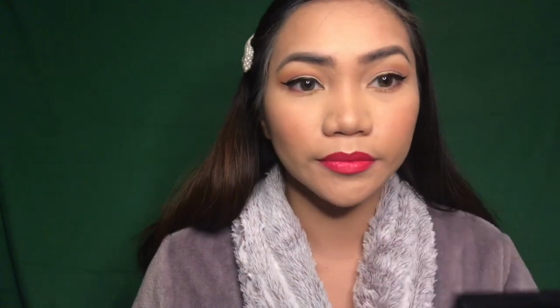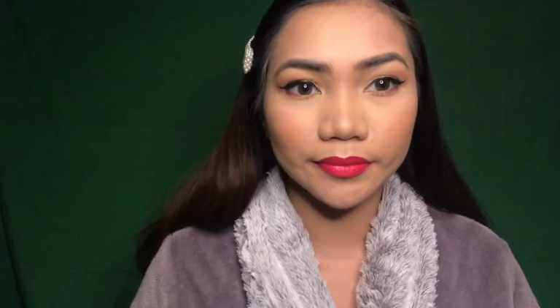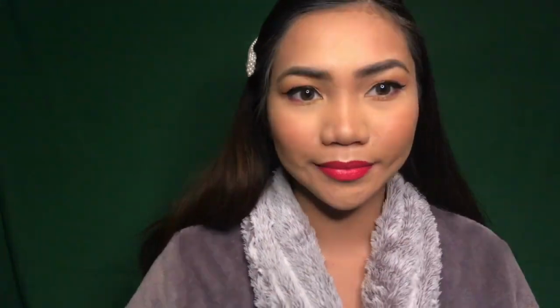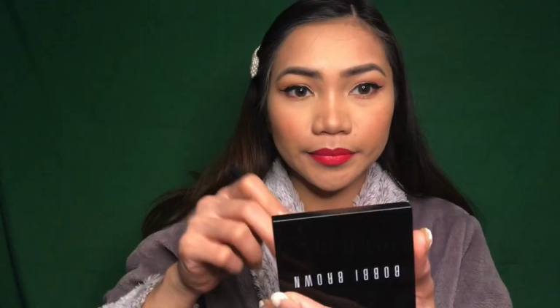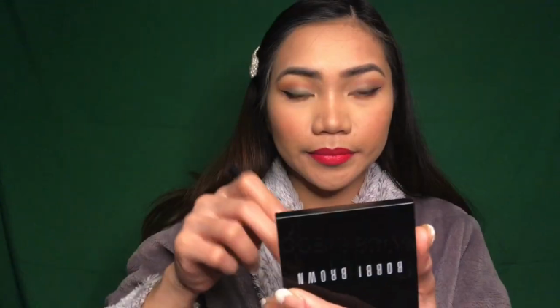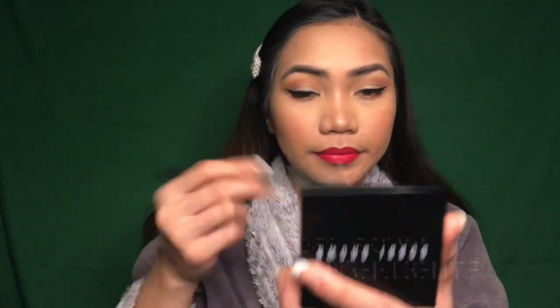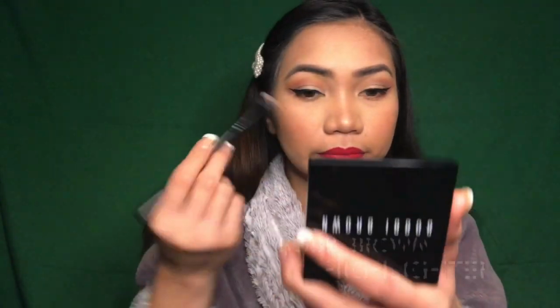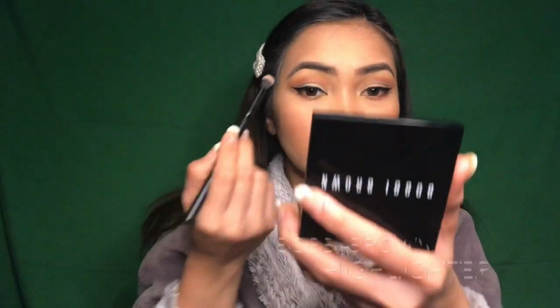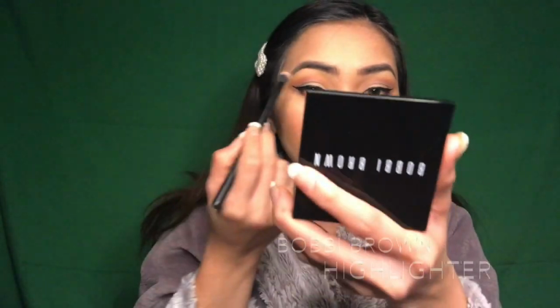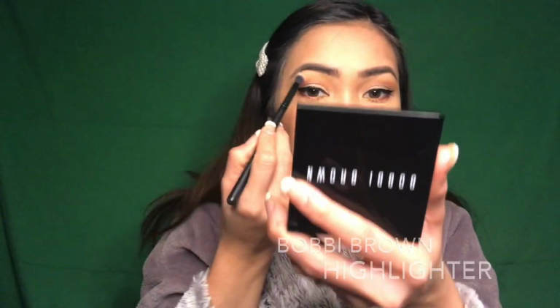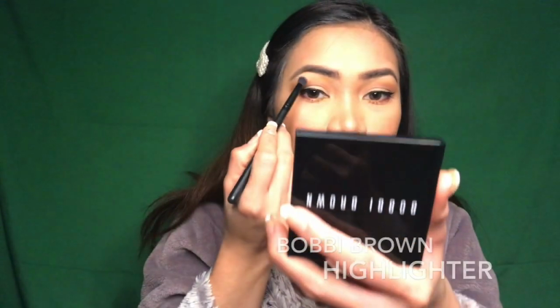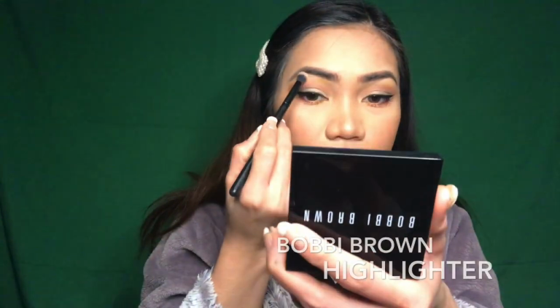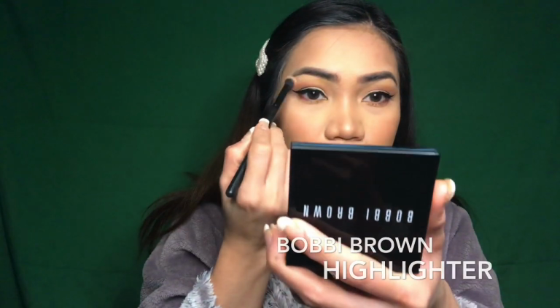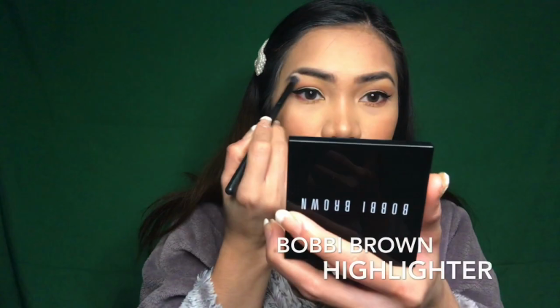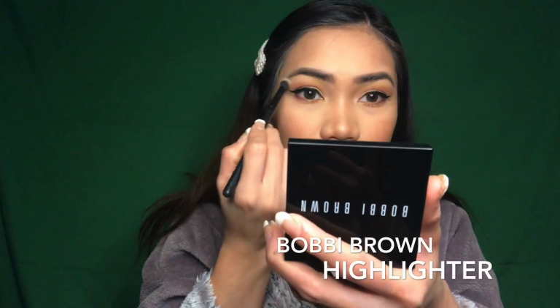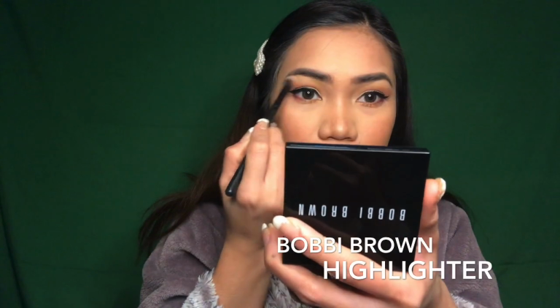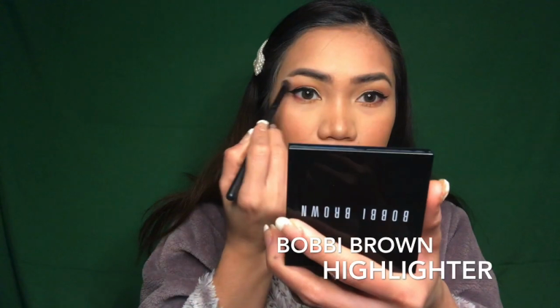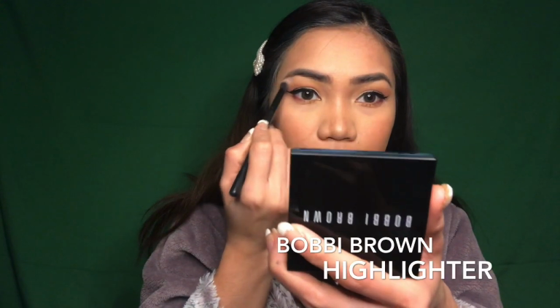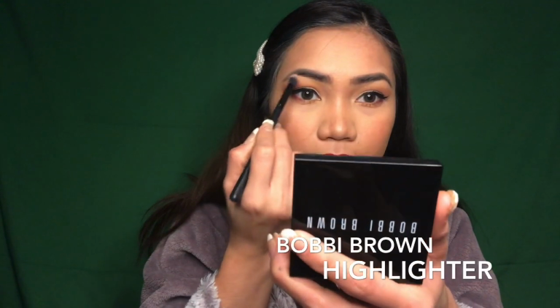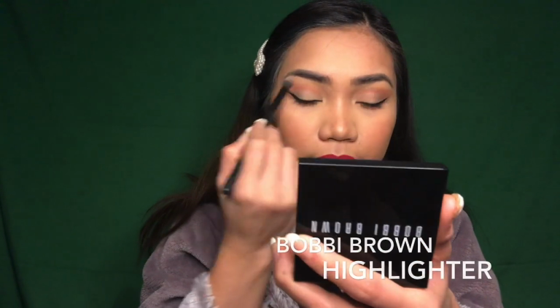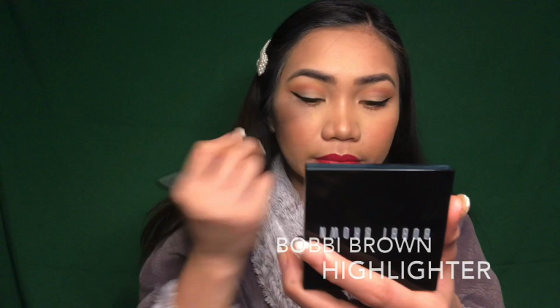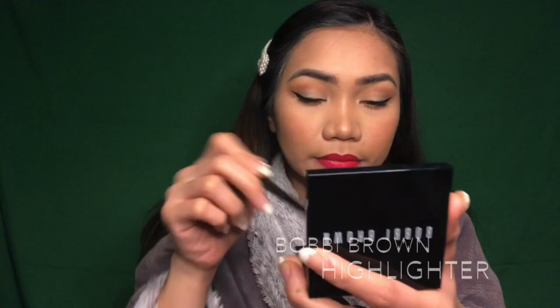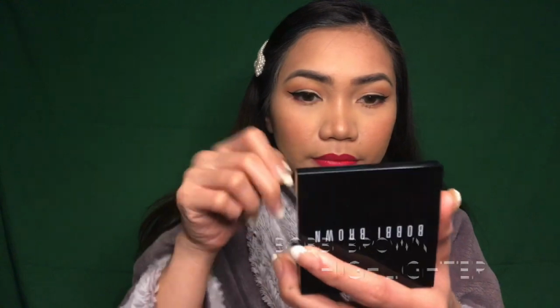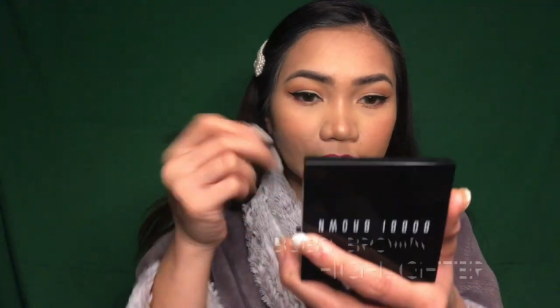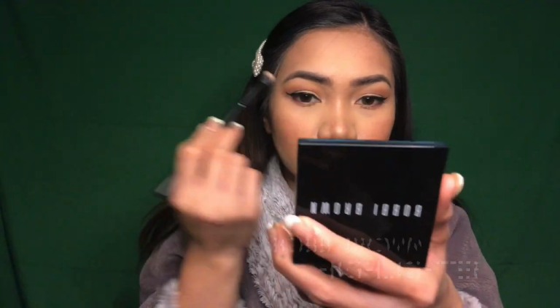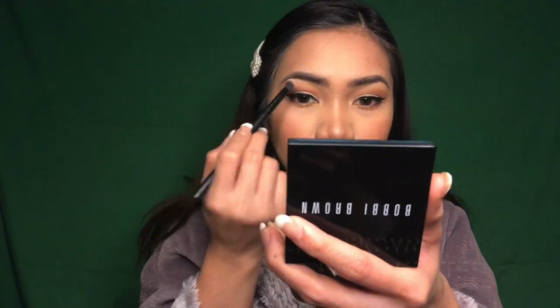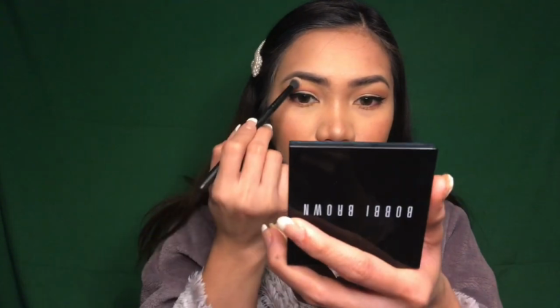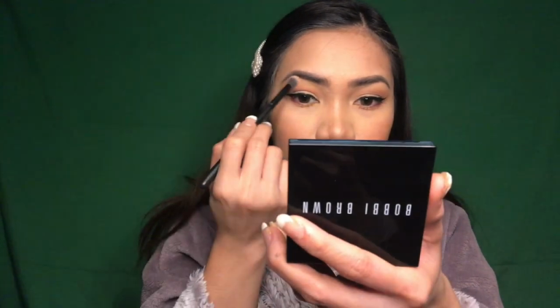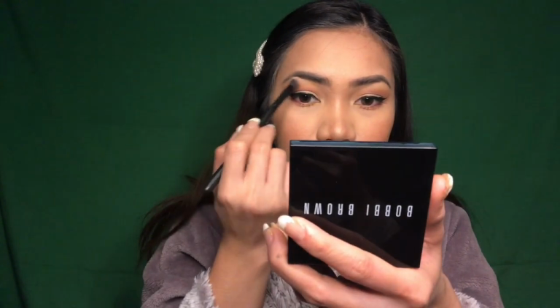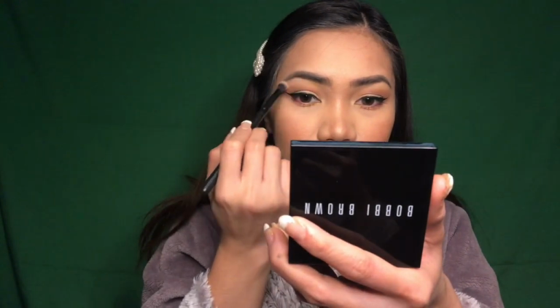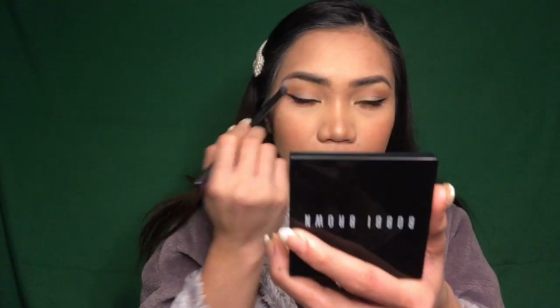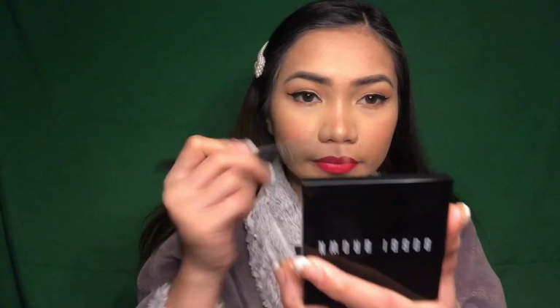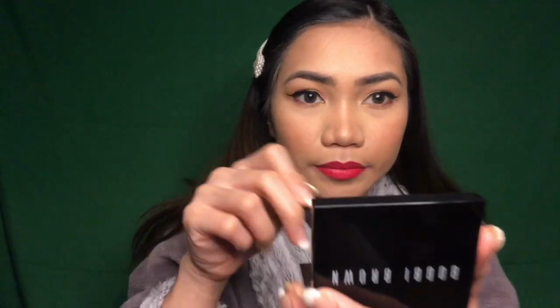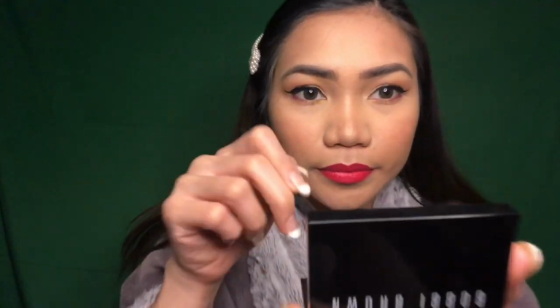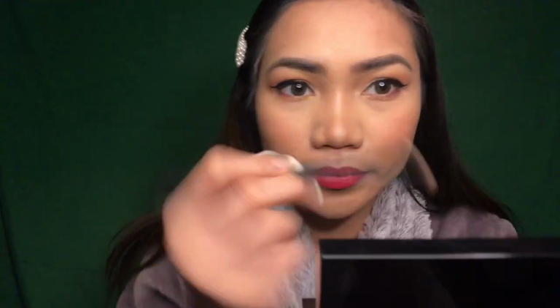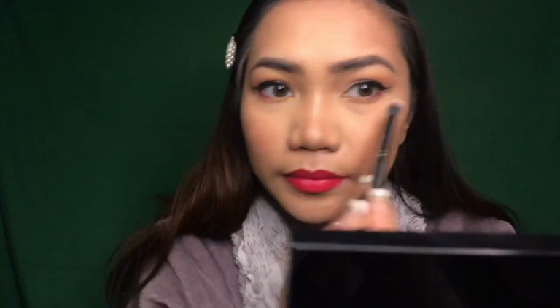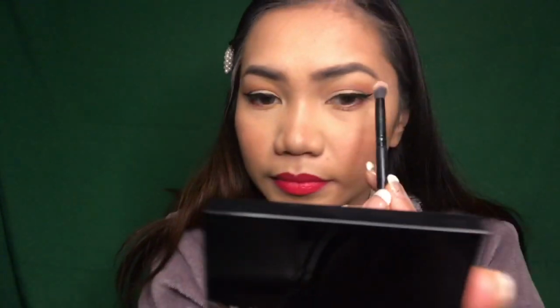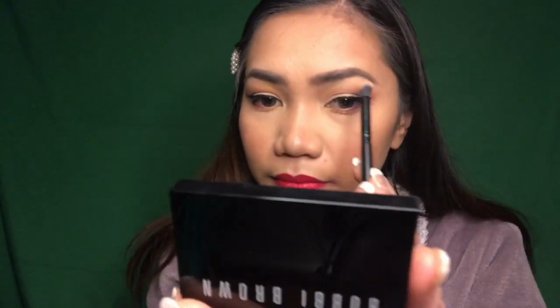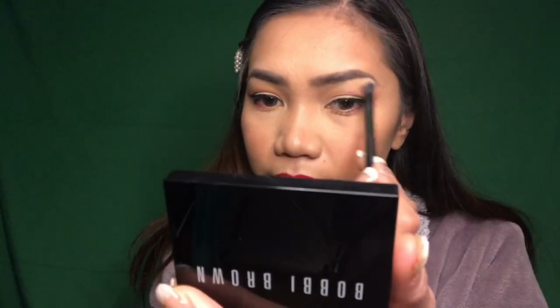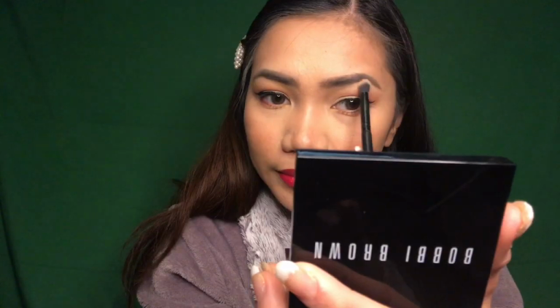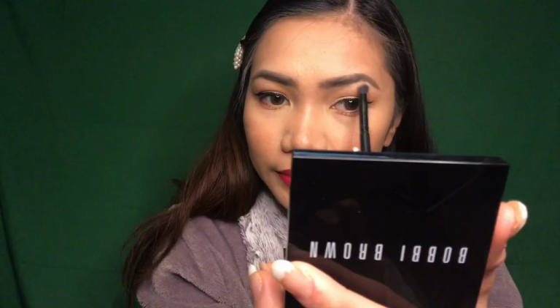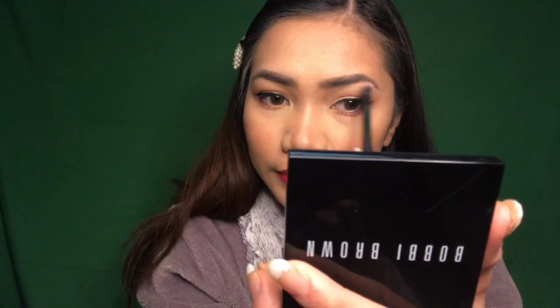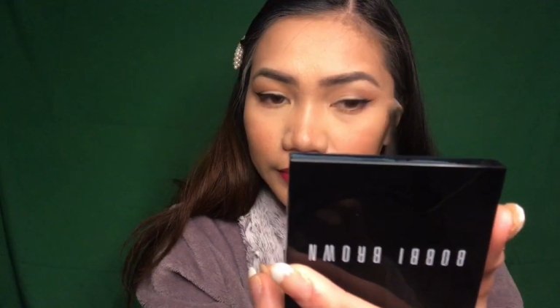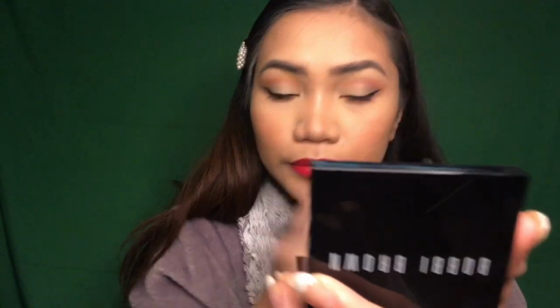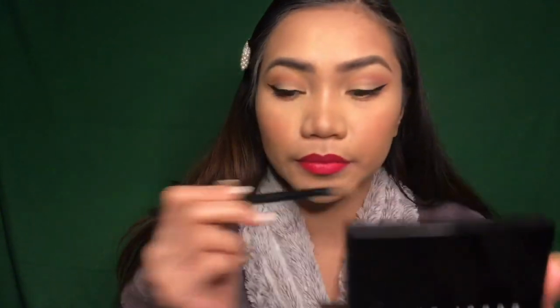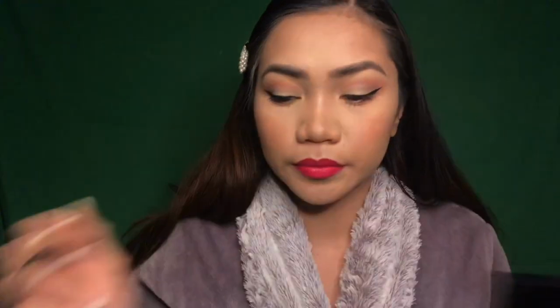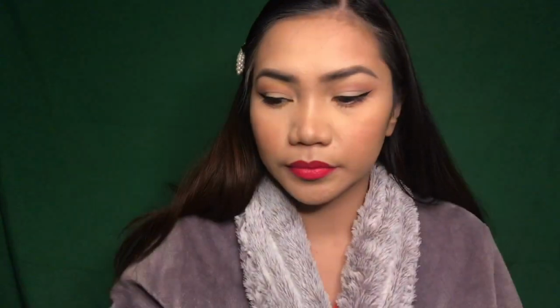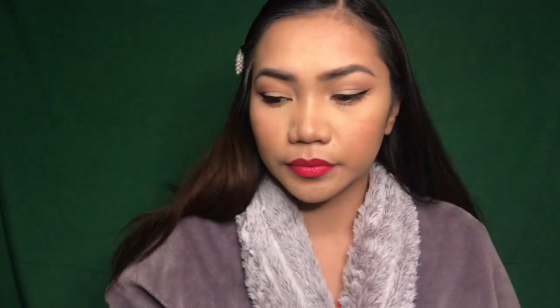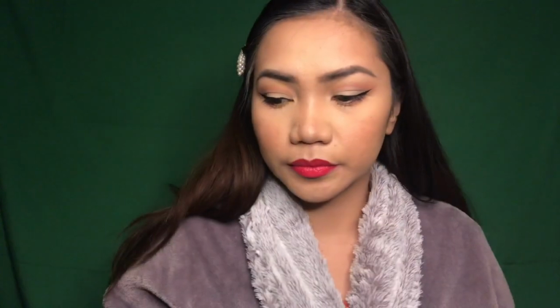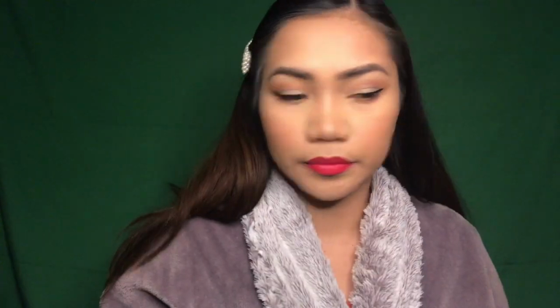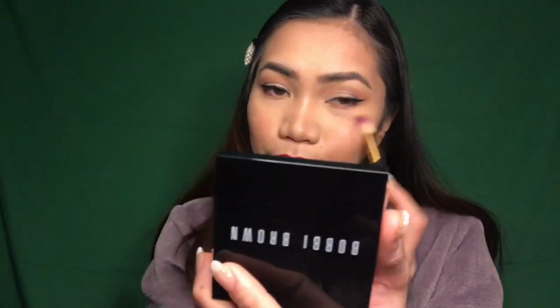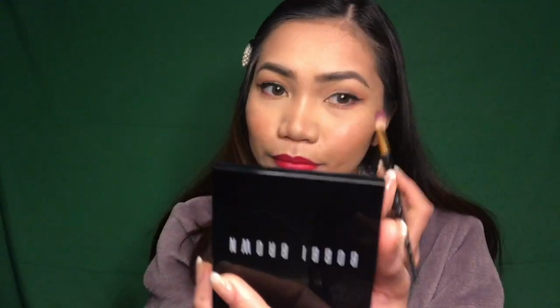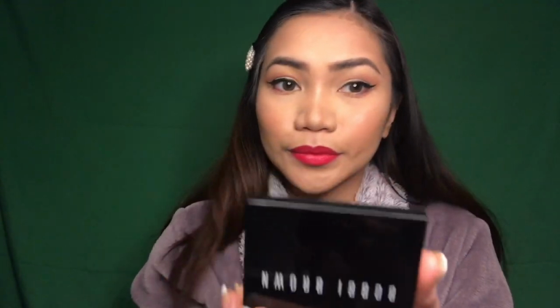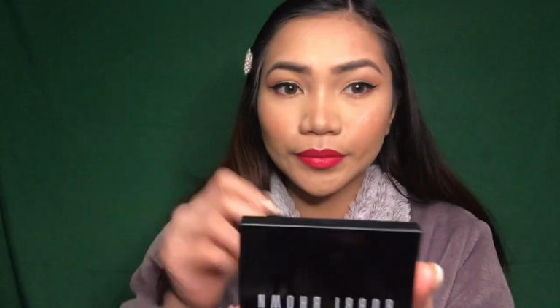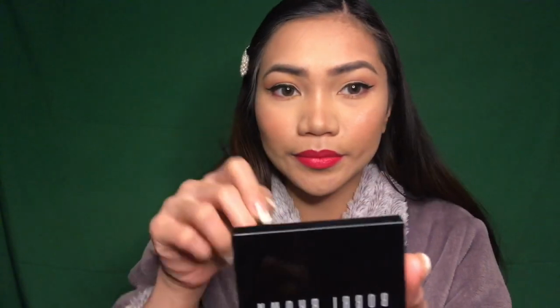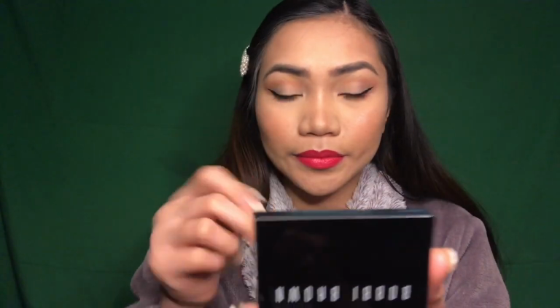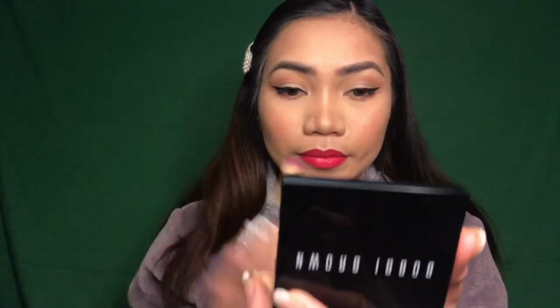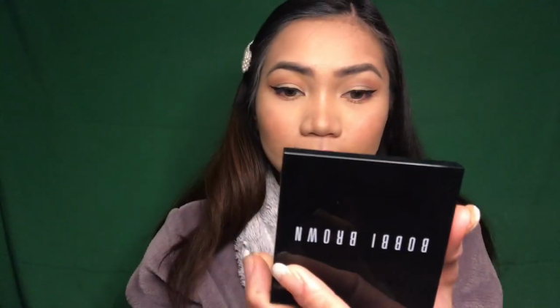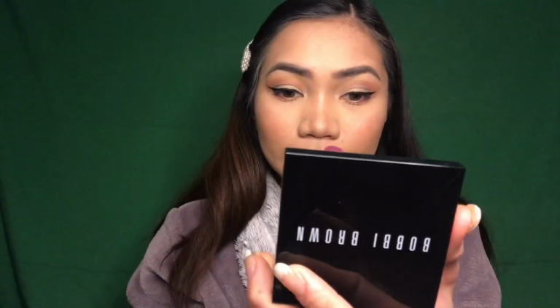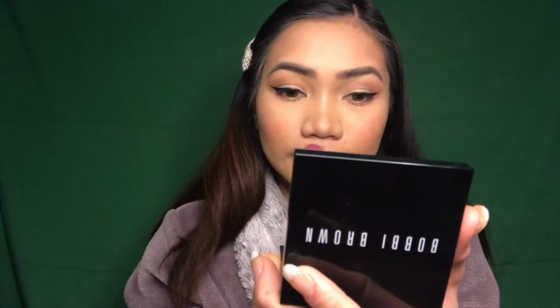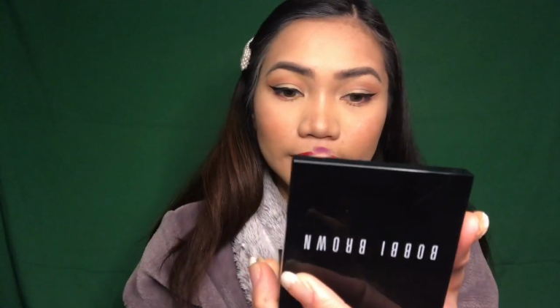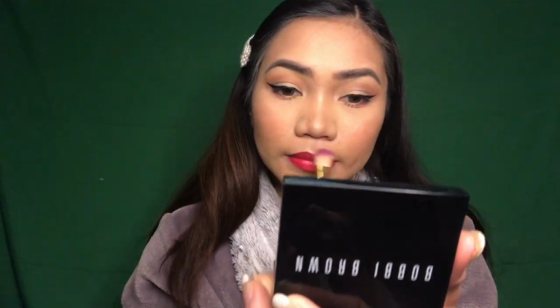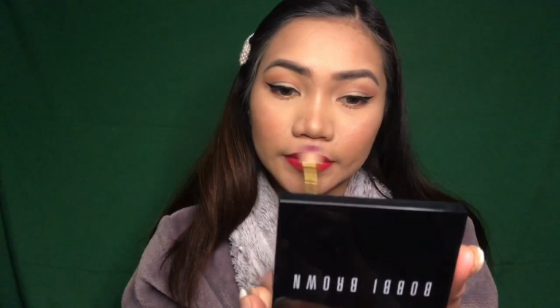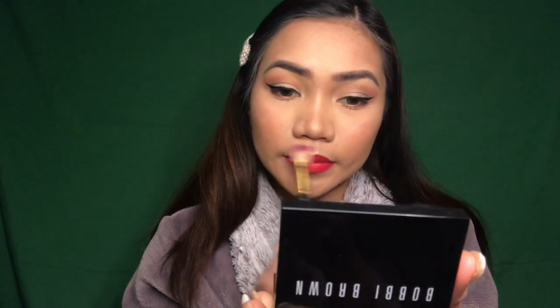And for my highlighter, I am using this Bobbi Brown Luminous Highlighter.